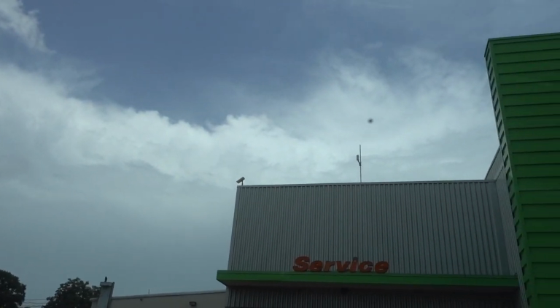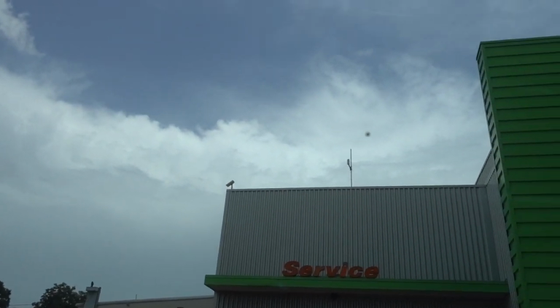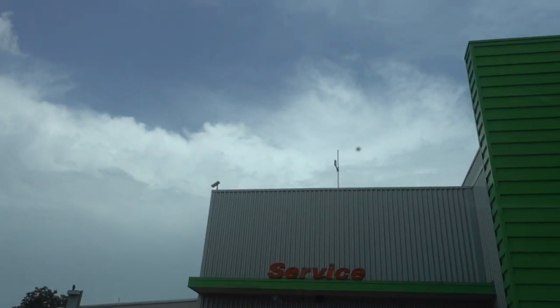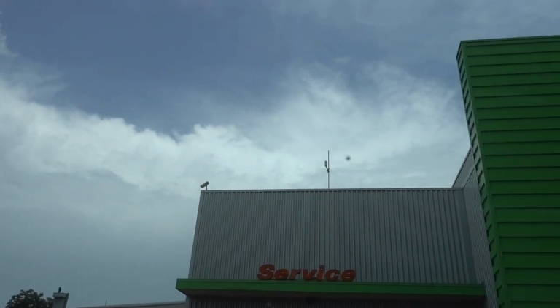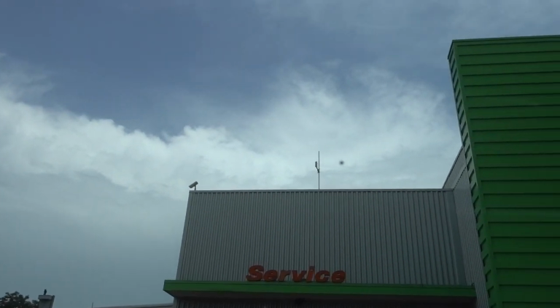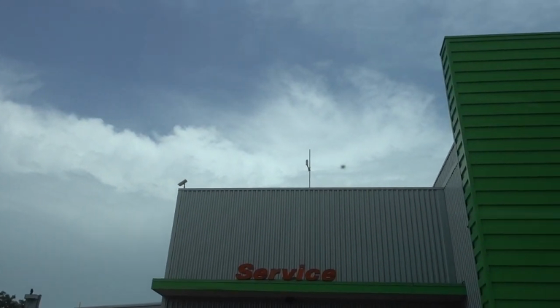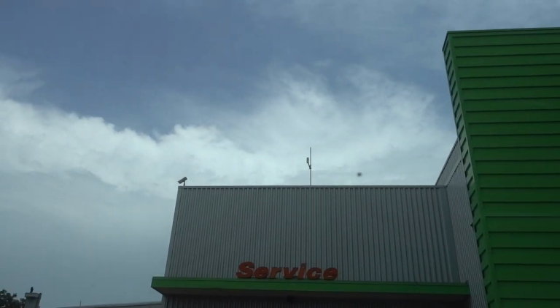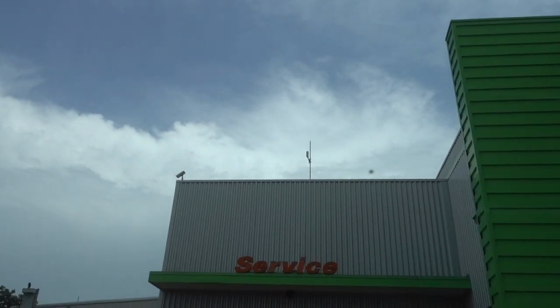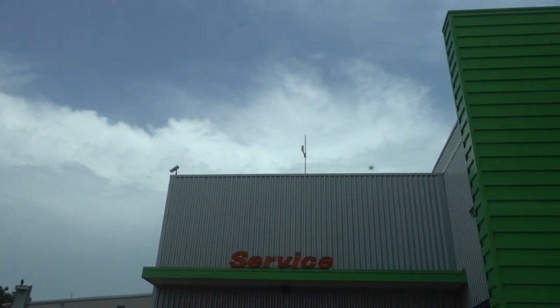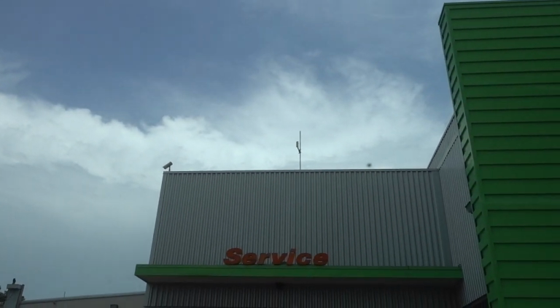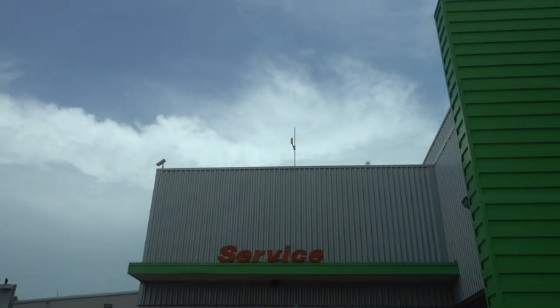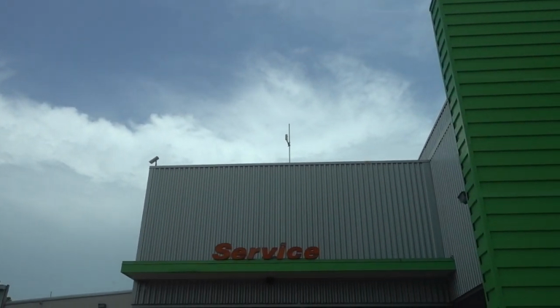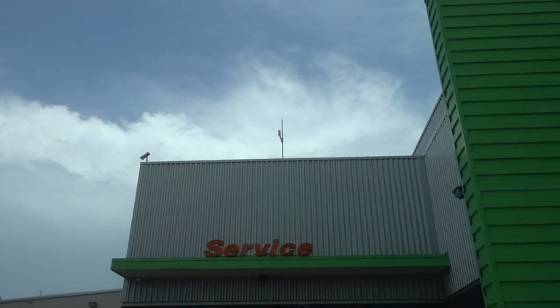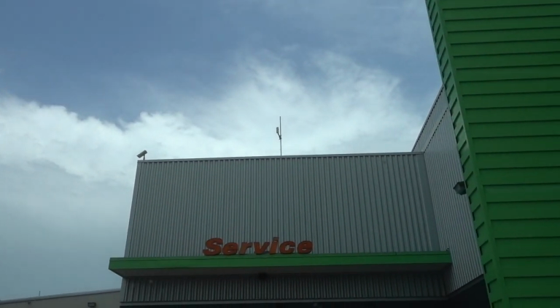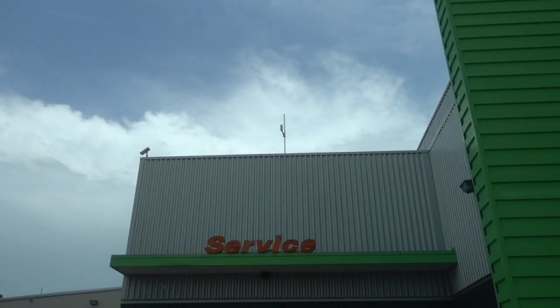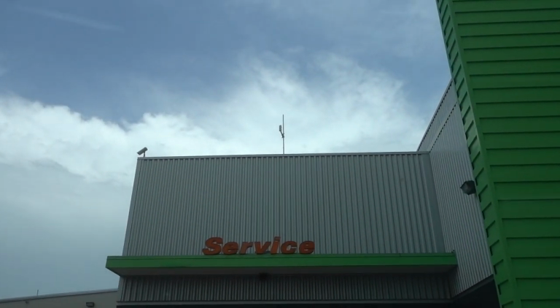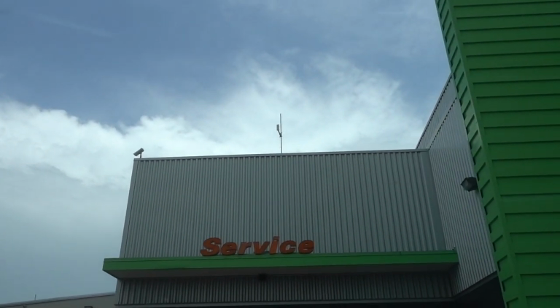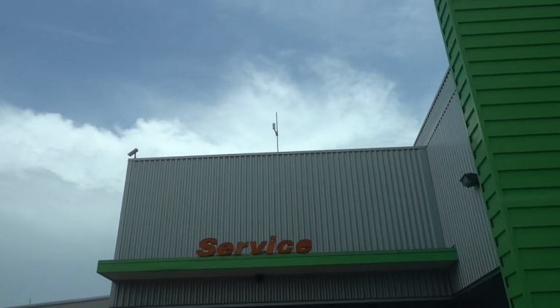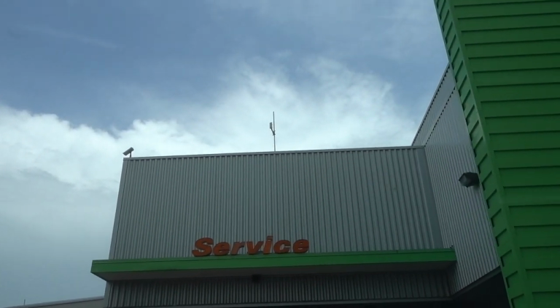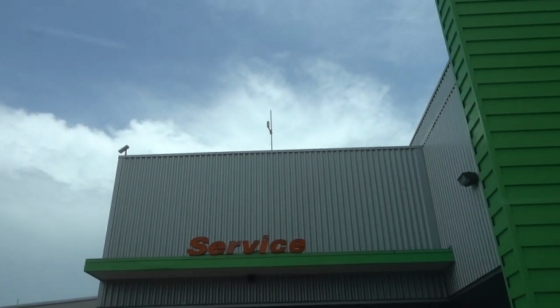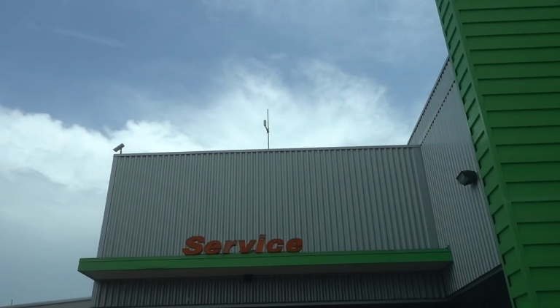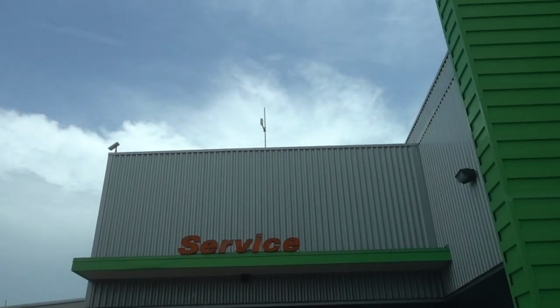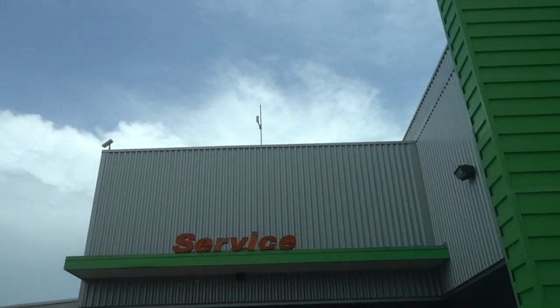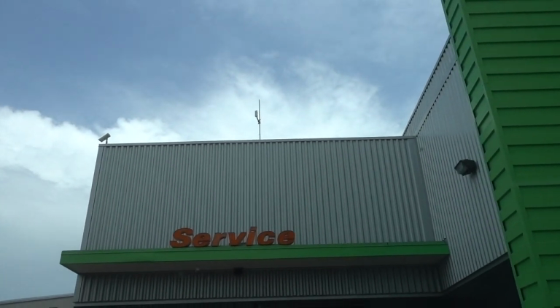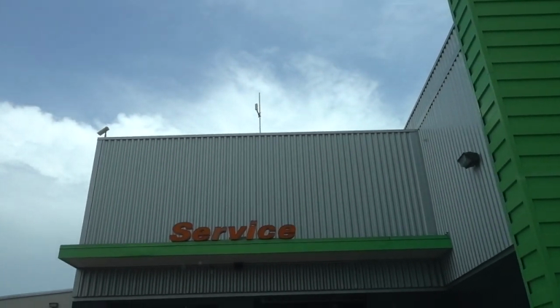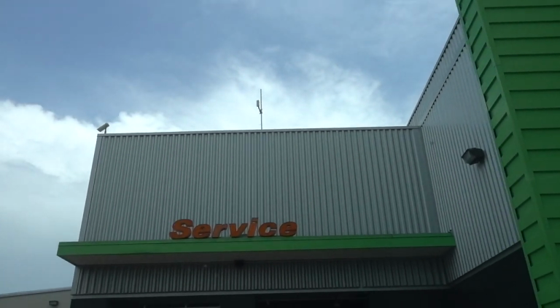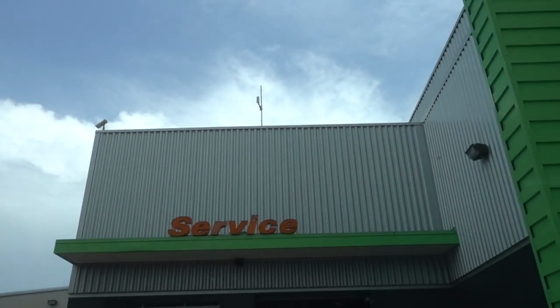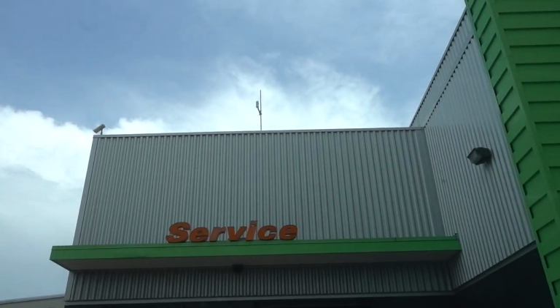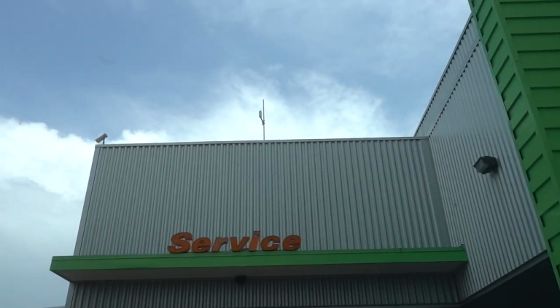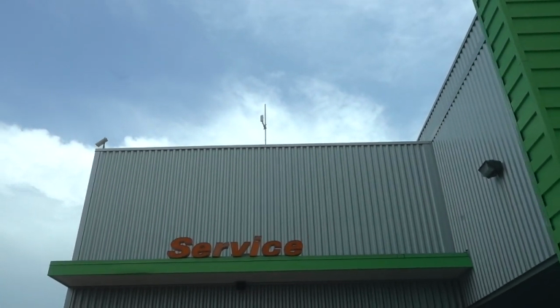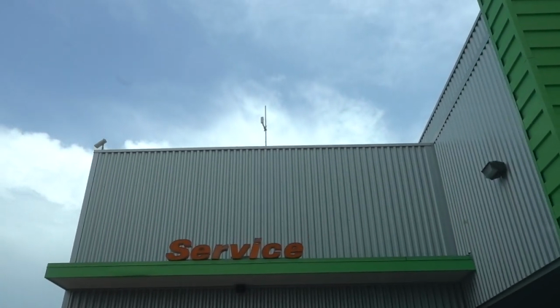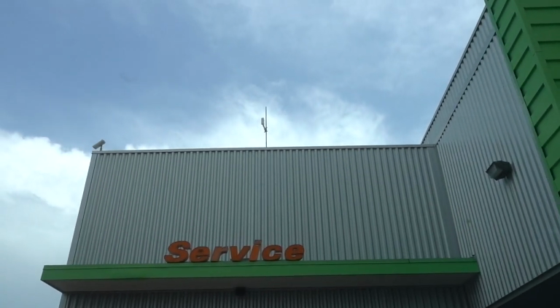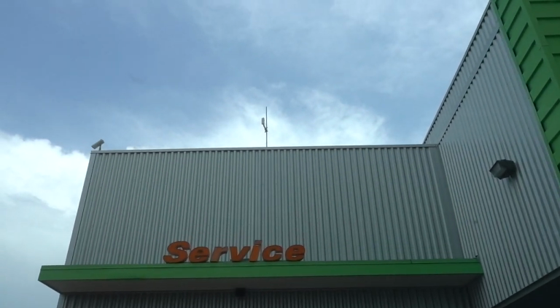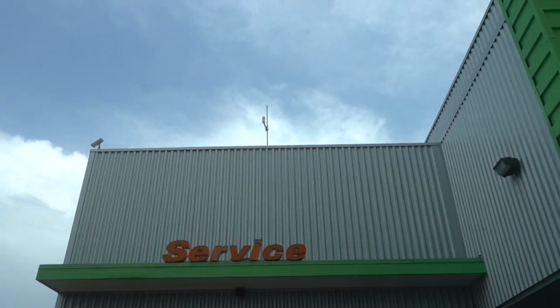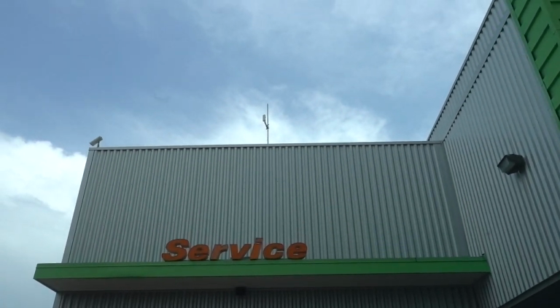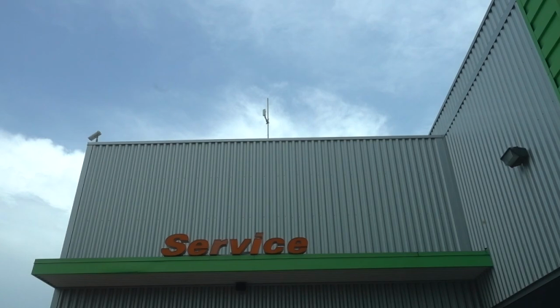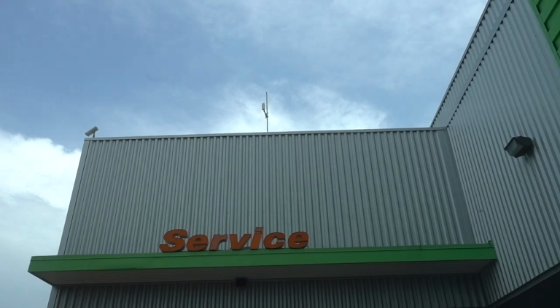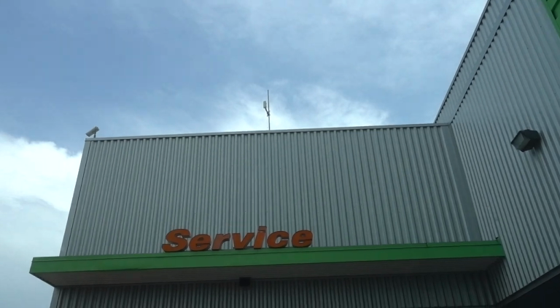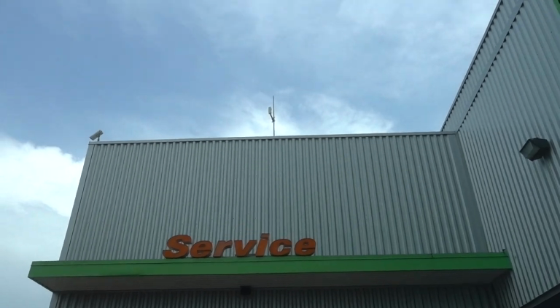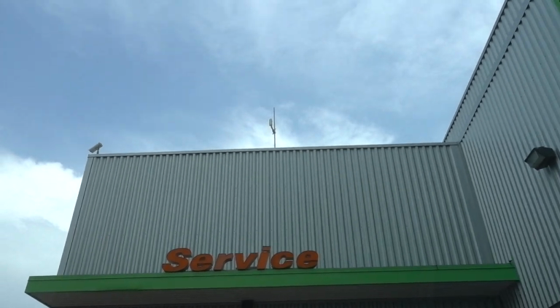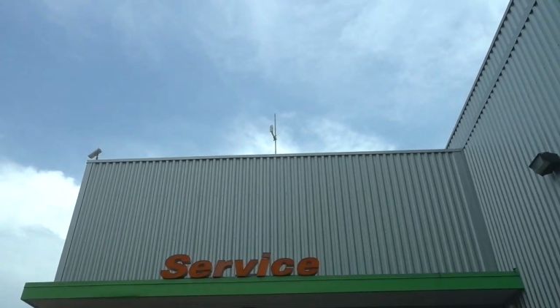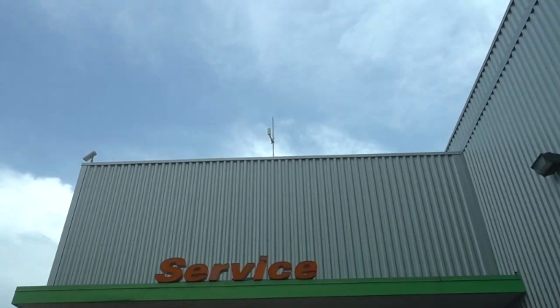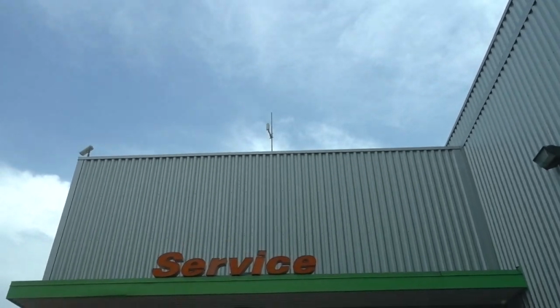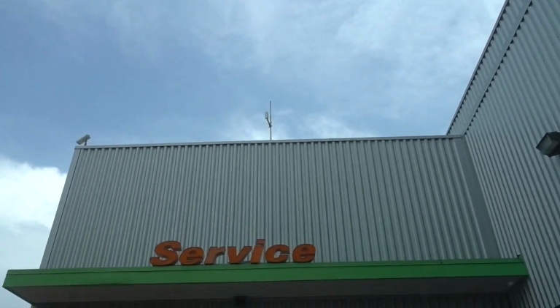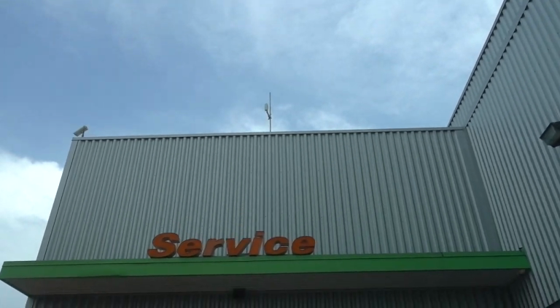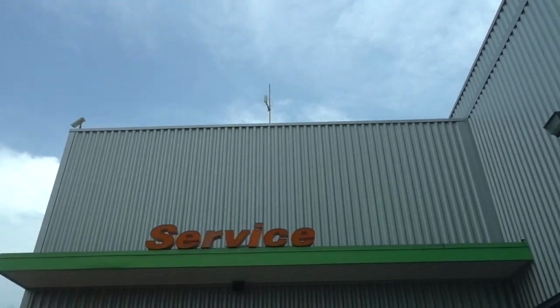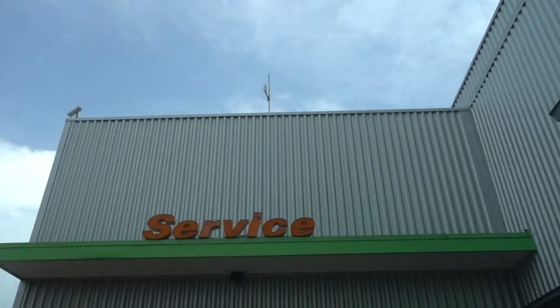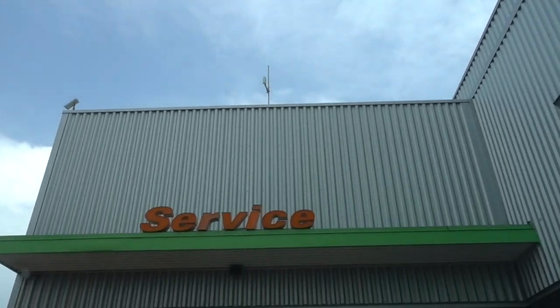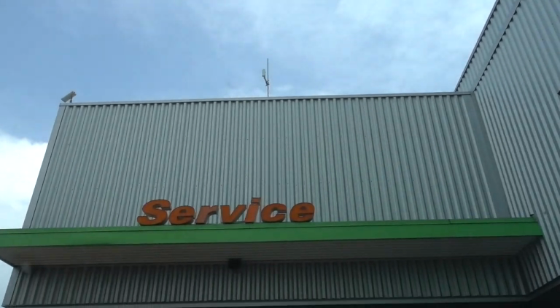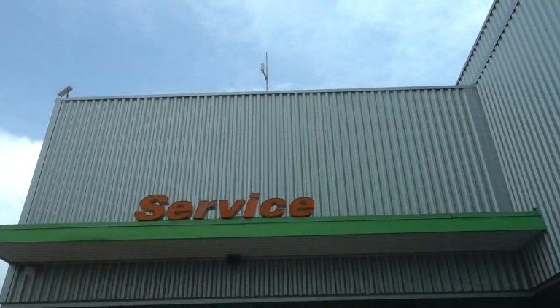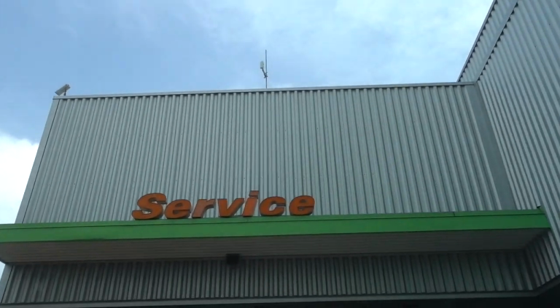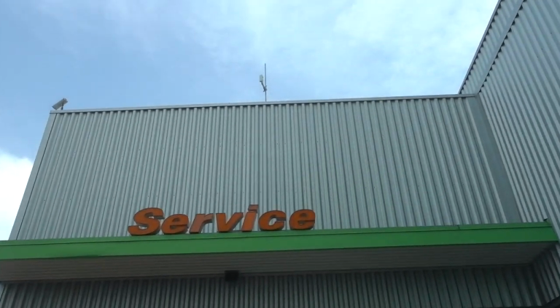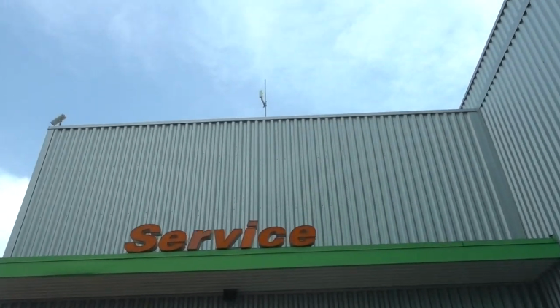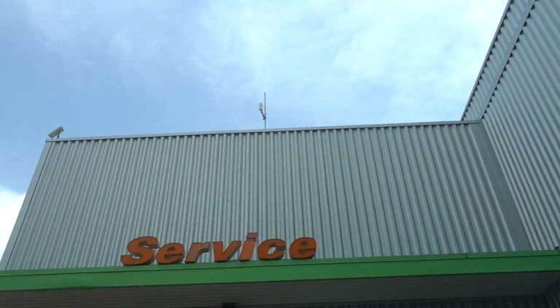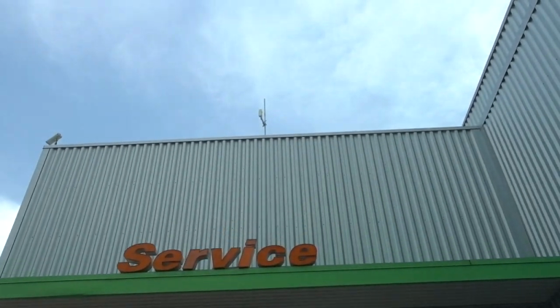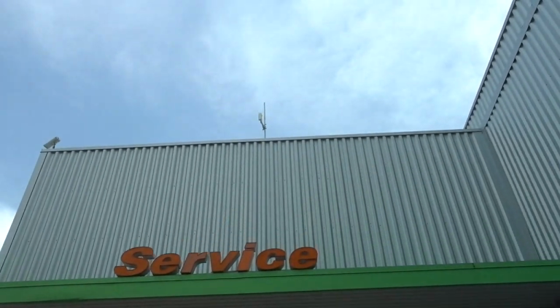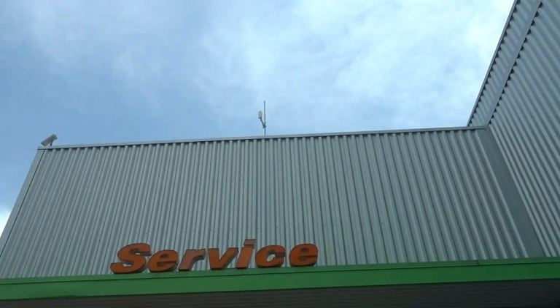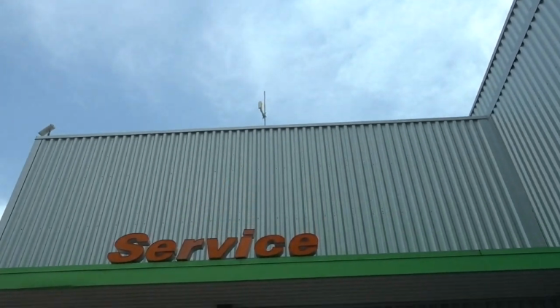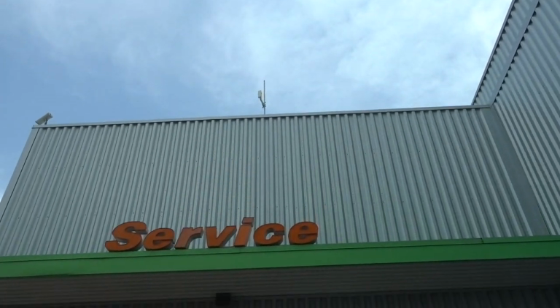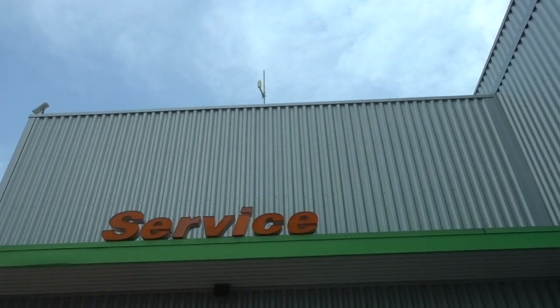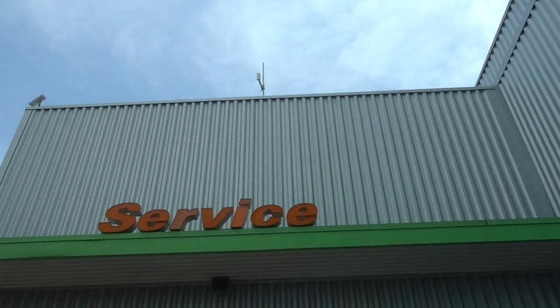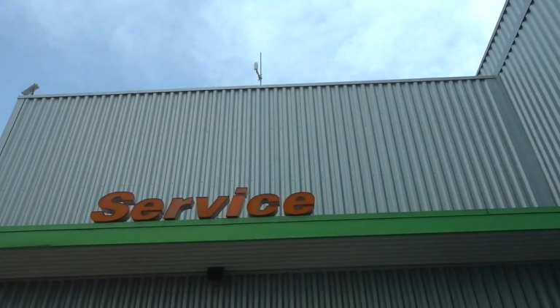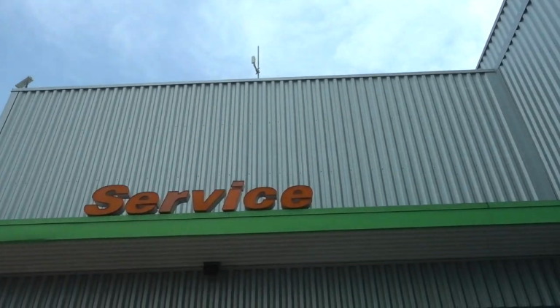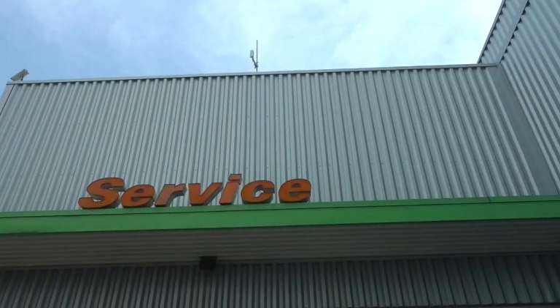Time for a checkup — isn't that a small cartoon doctor character?